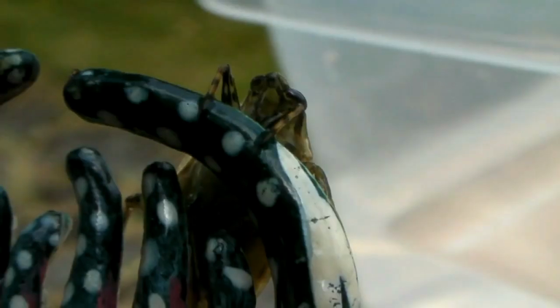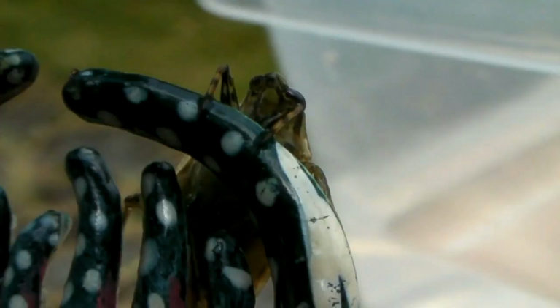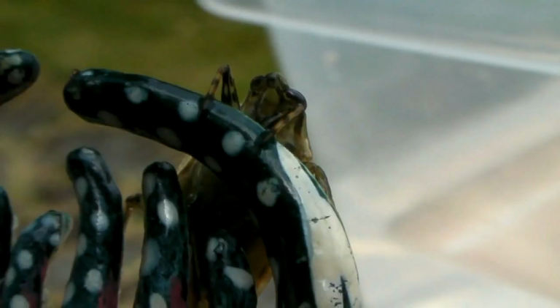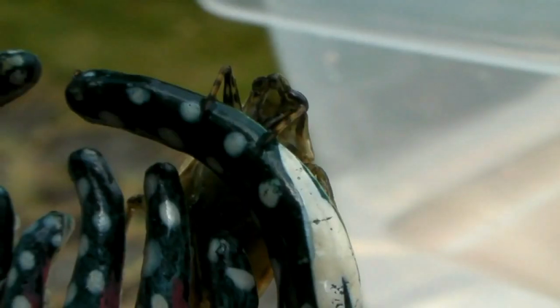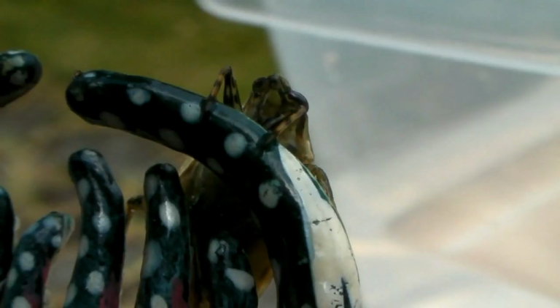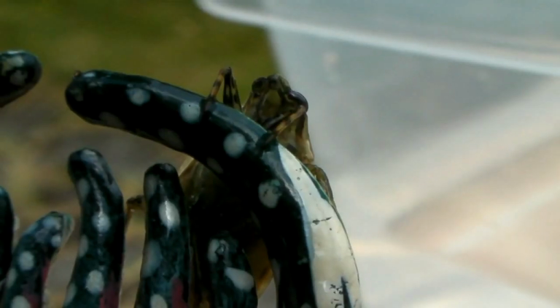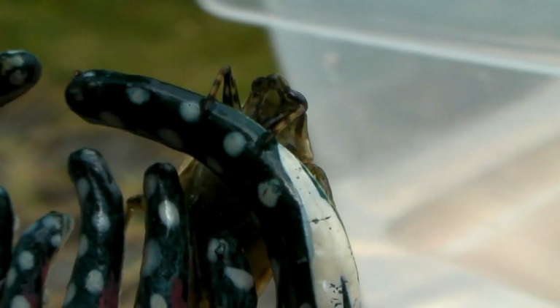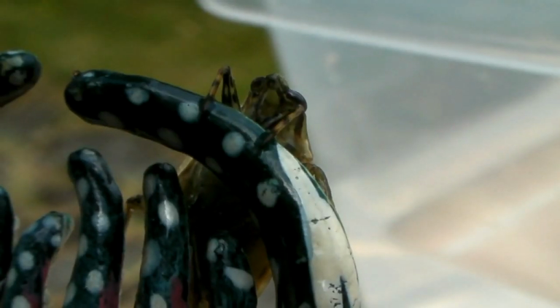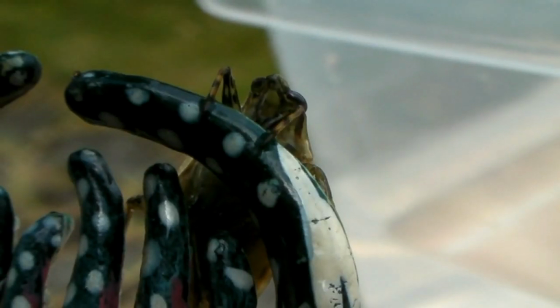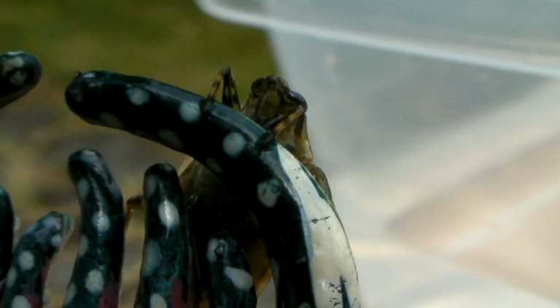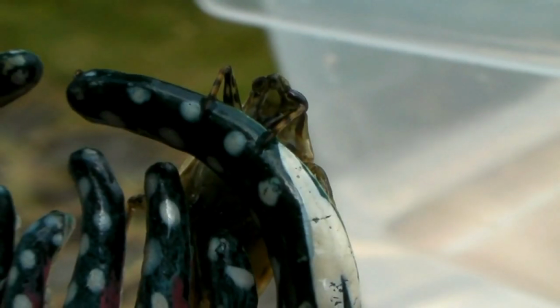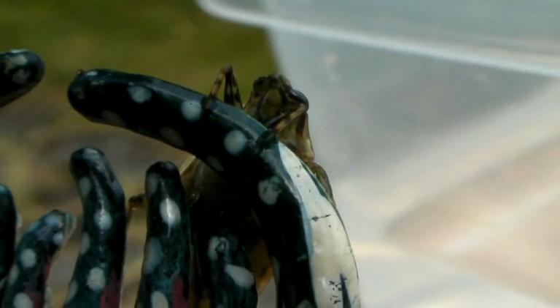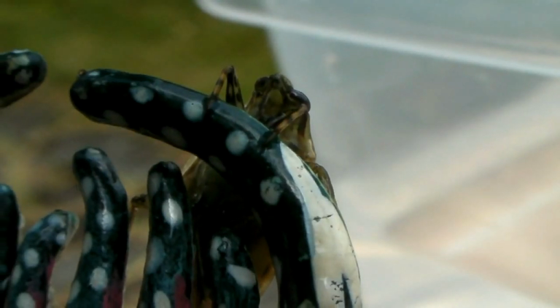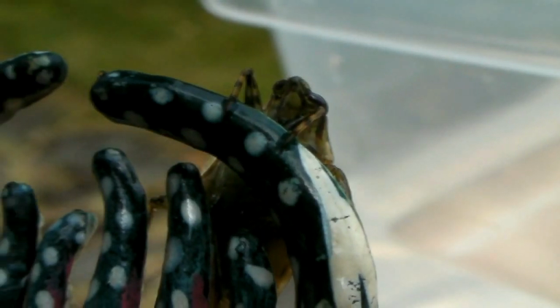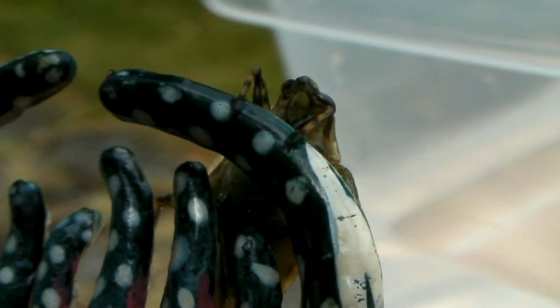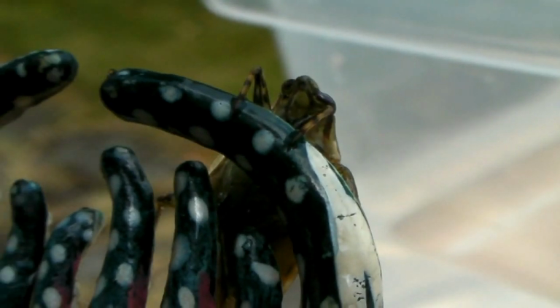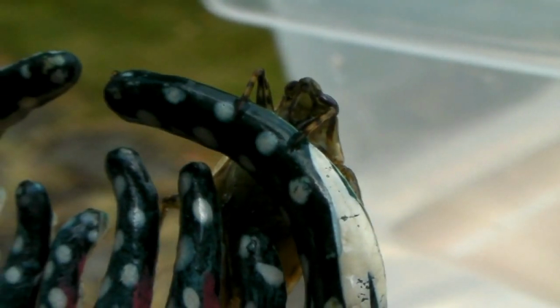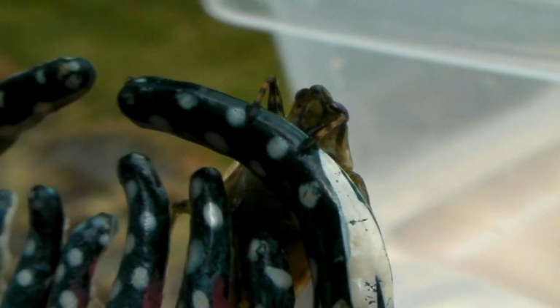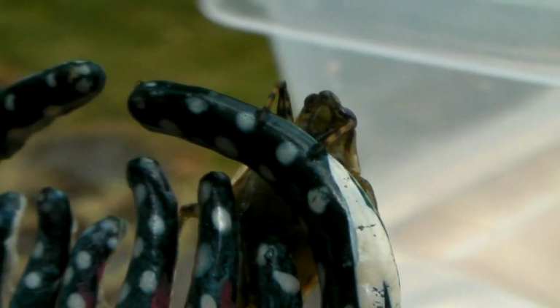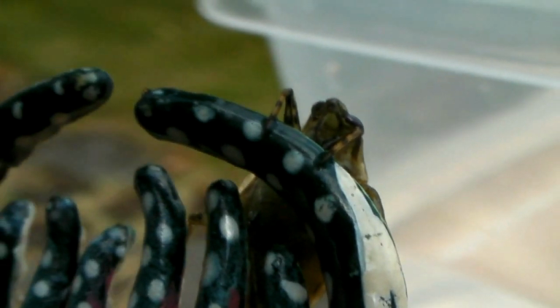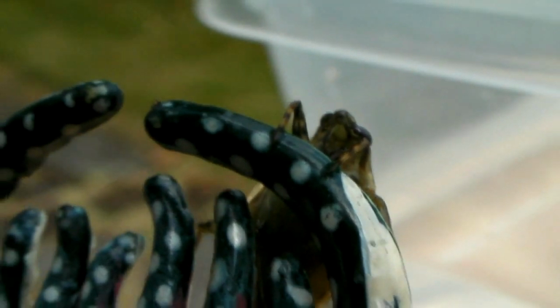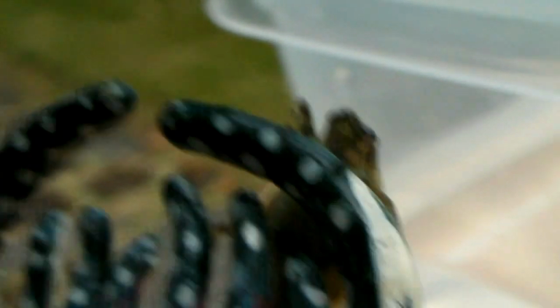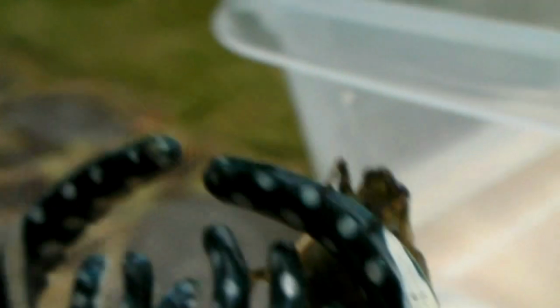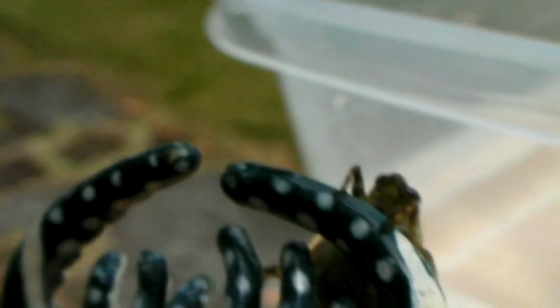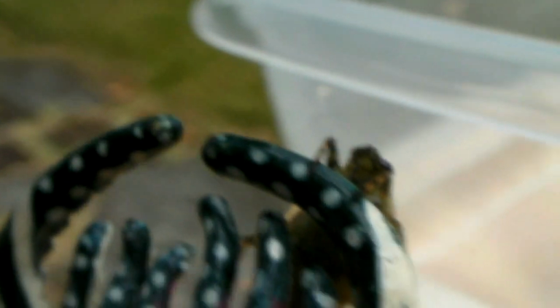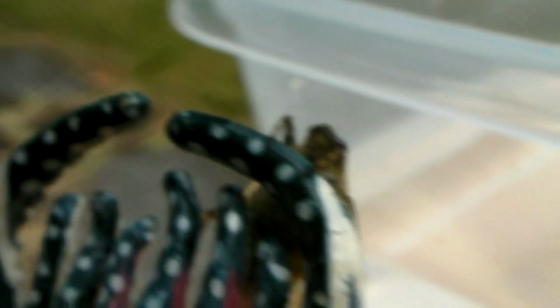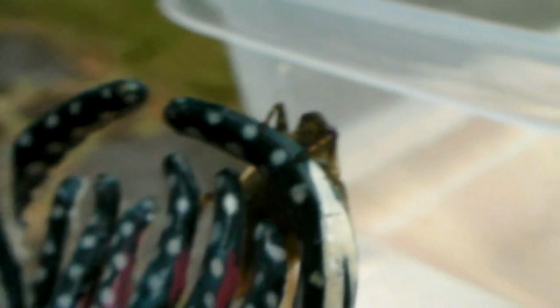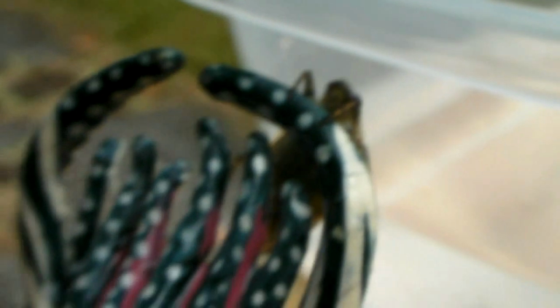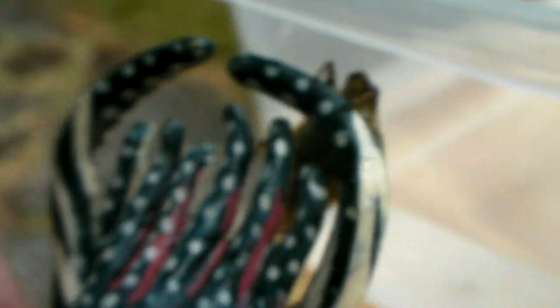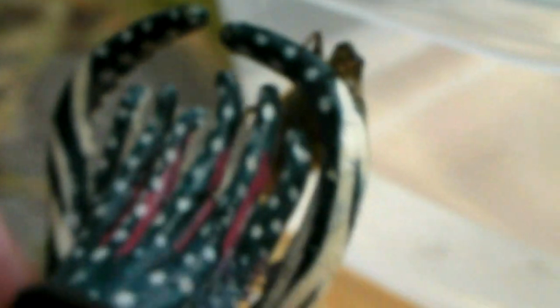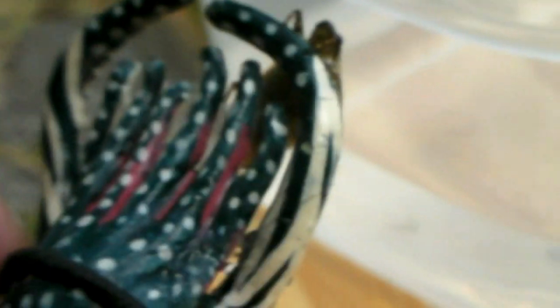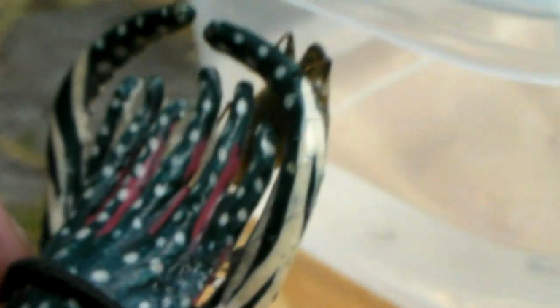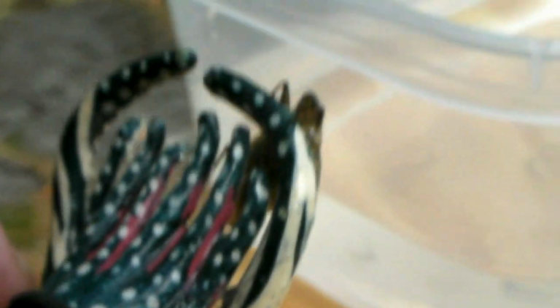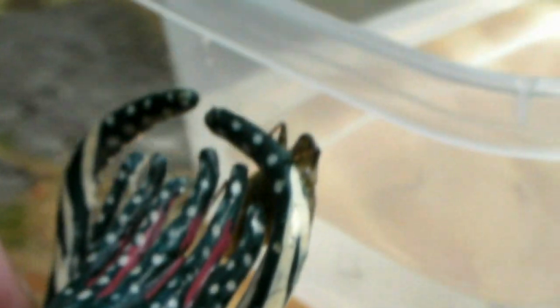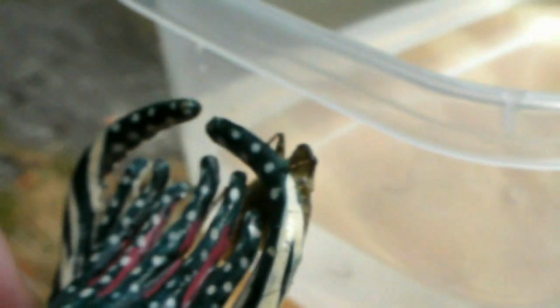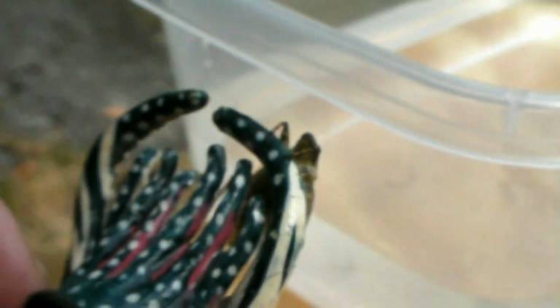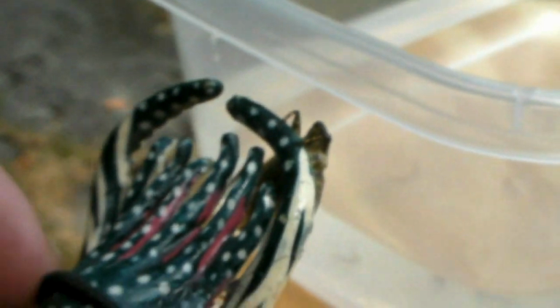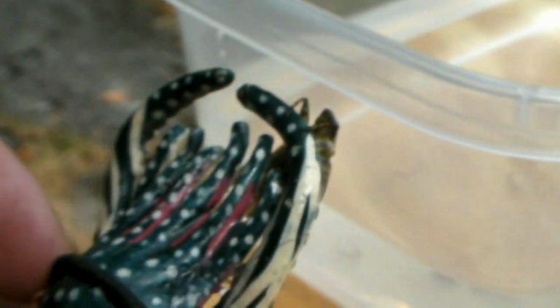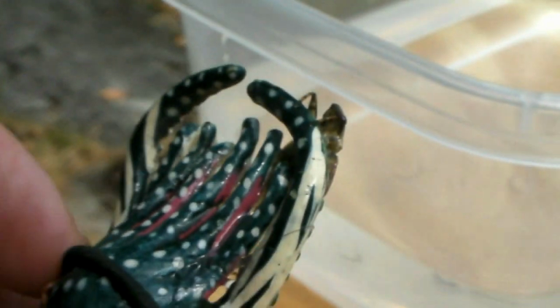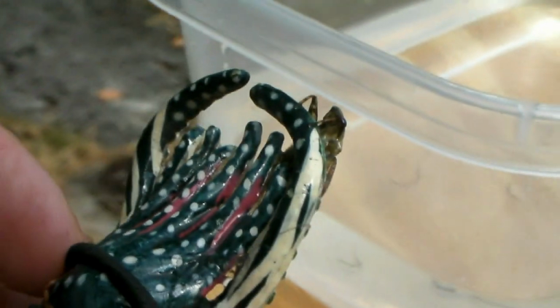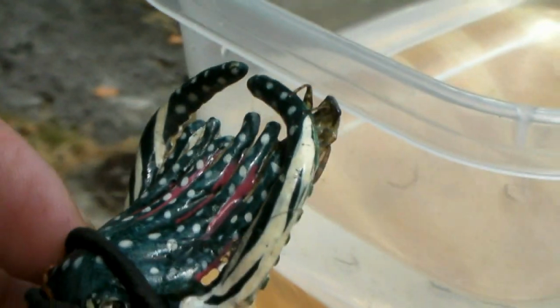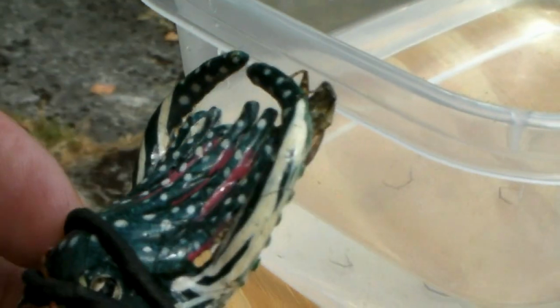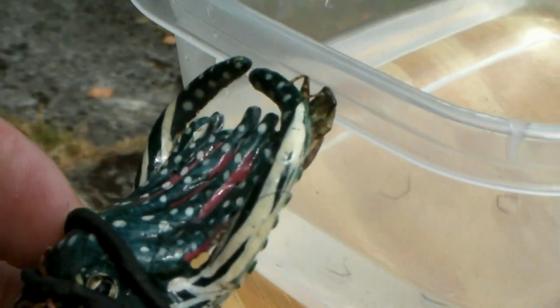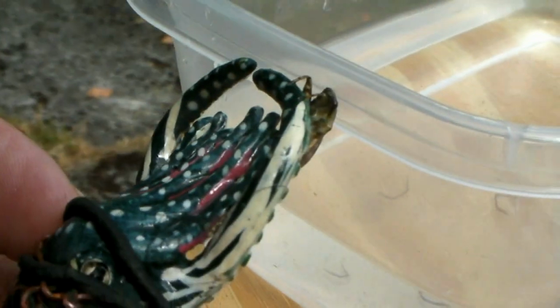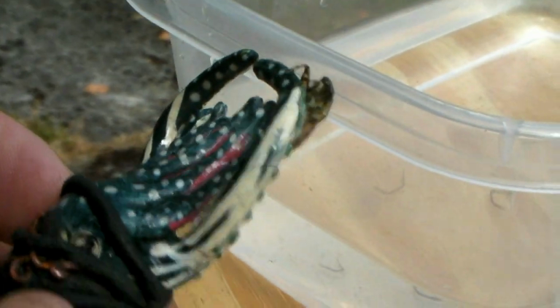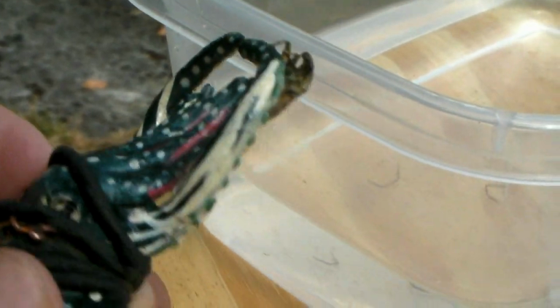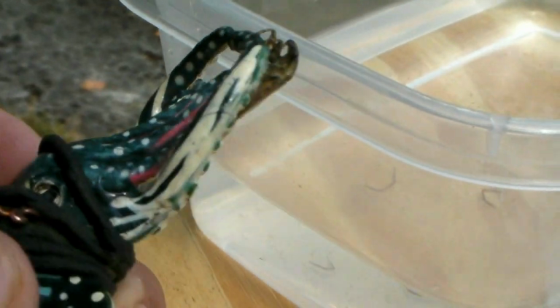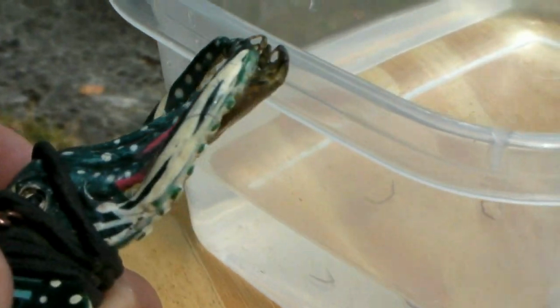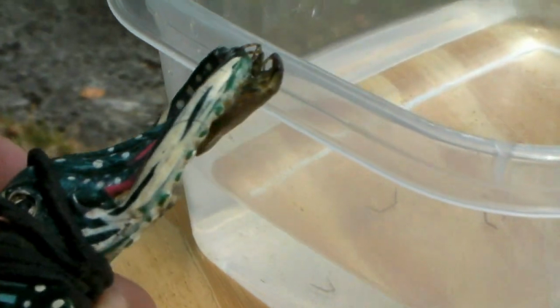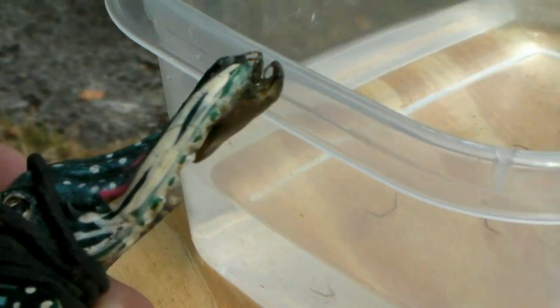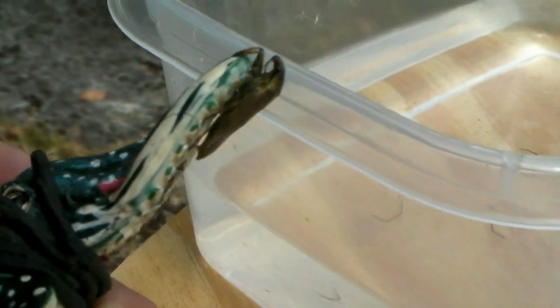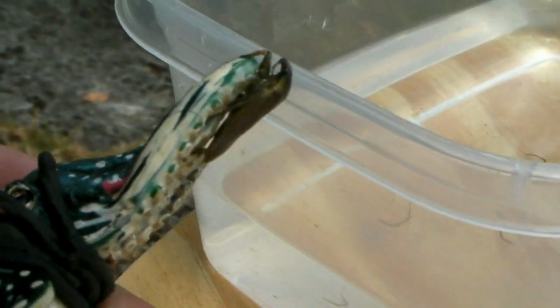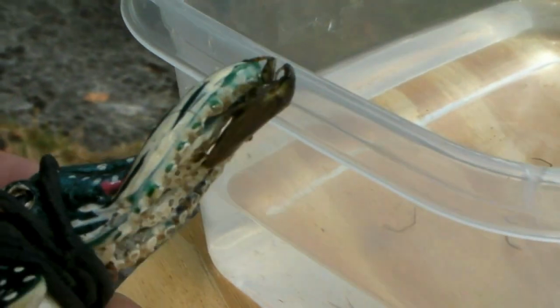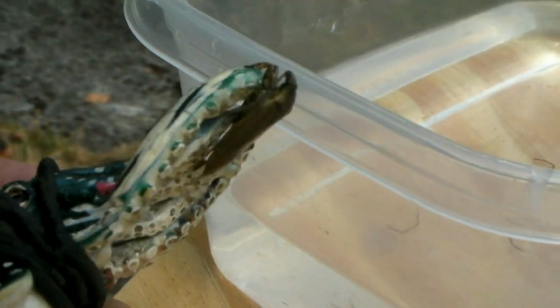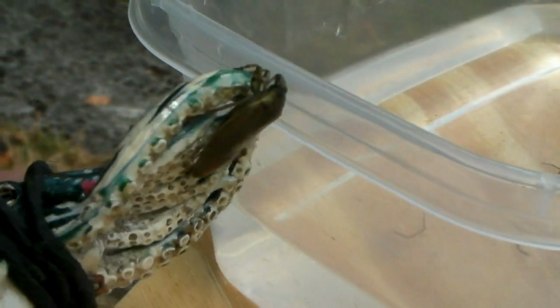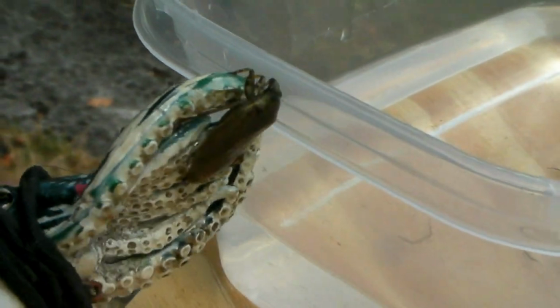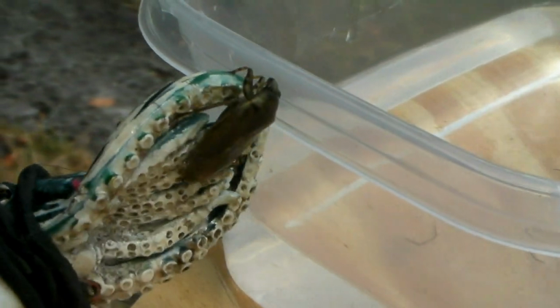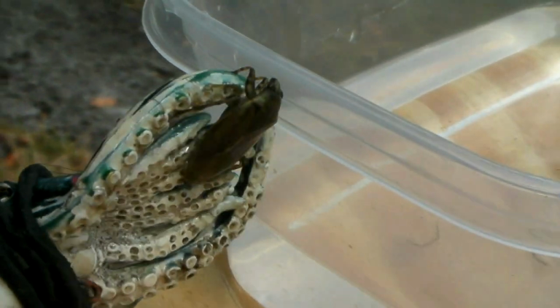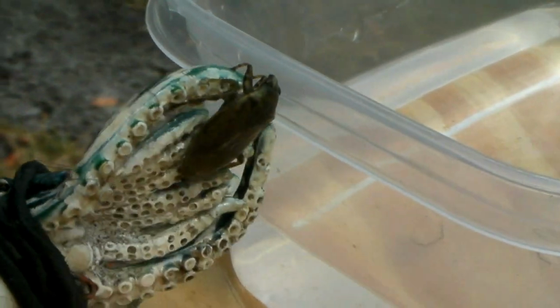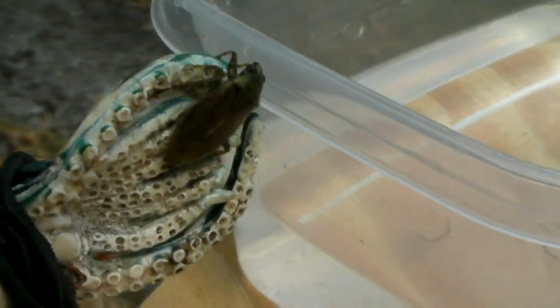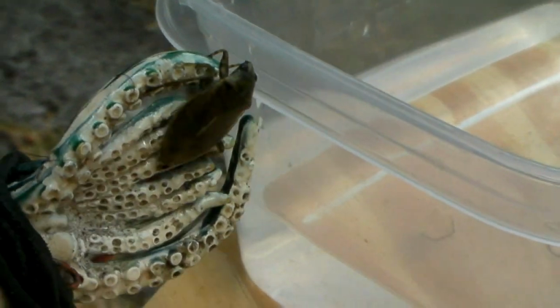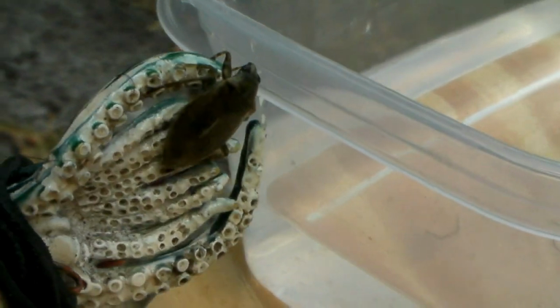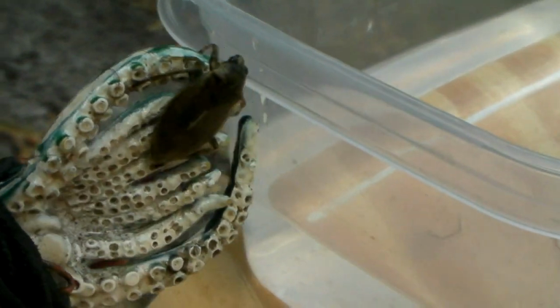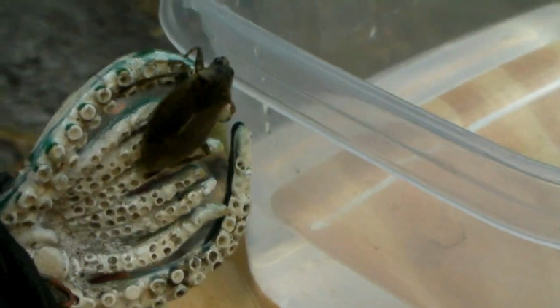Now, observe this belostomatid clinging to Pulpita. You are now able to approximate the size of this insect.